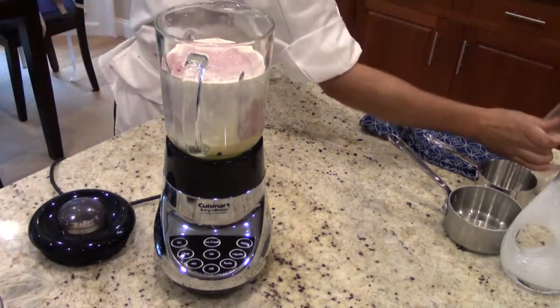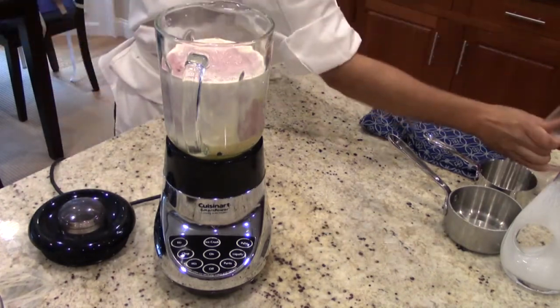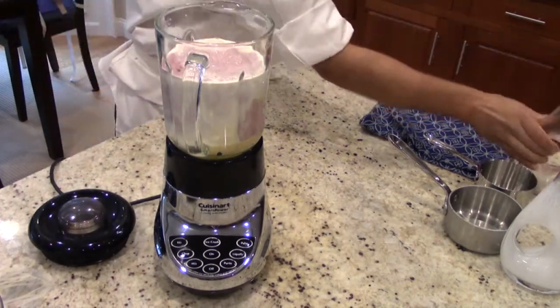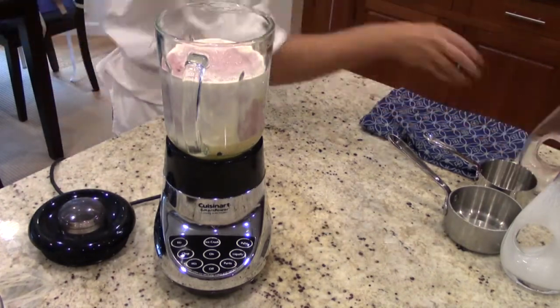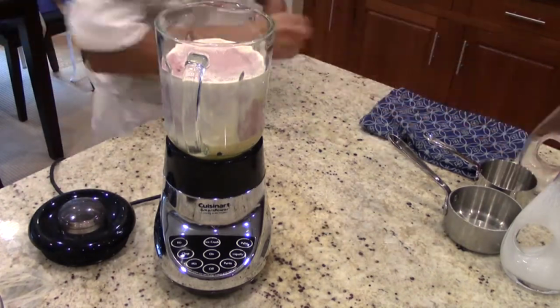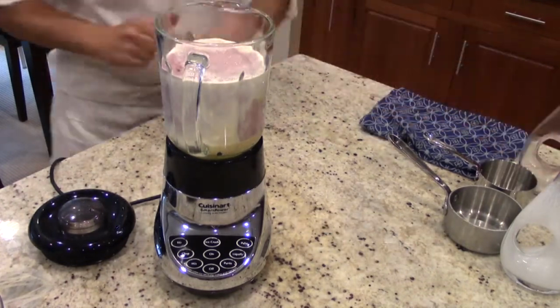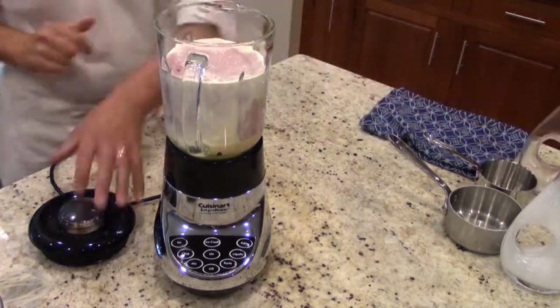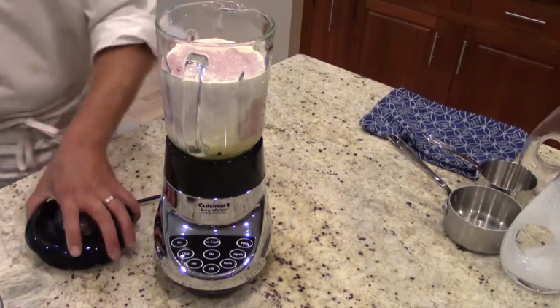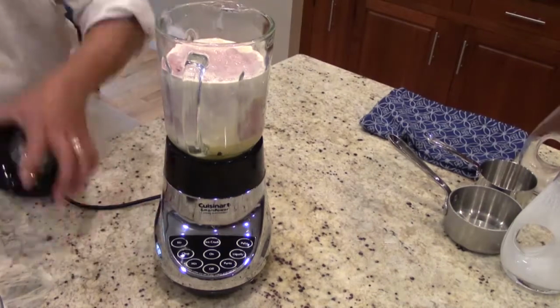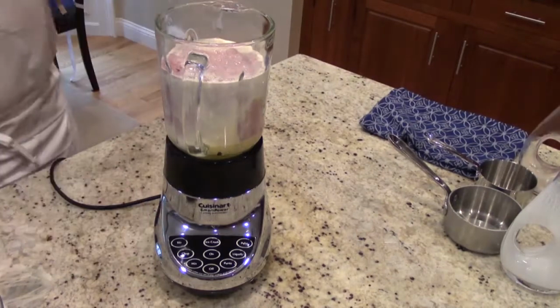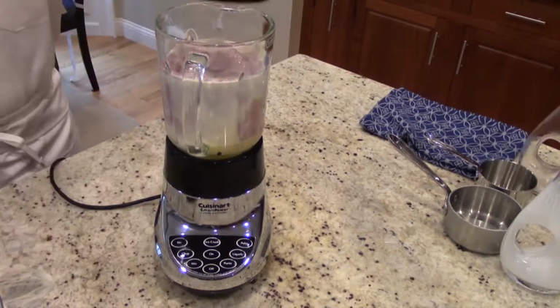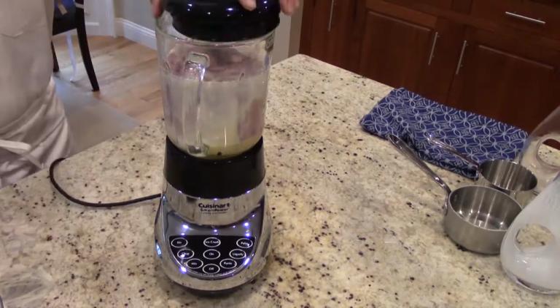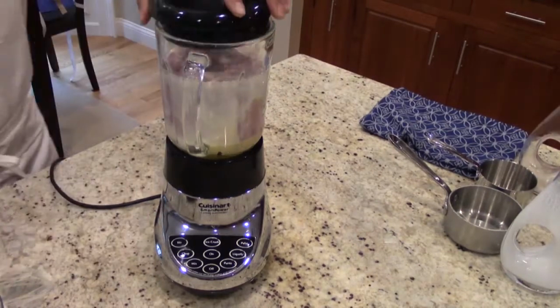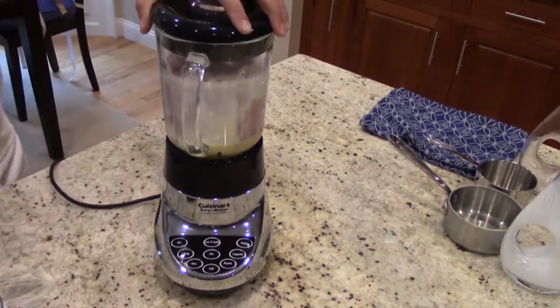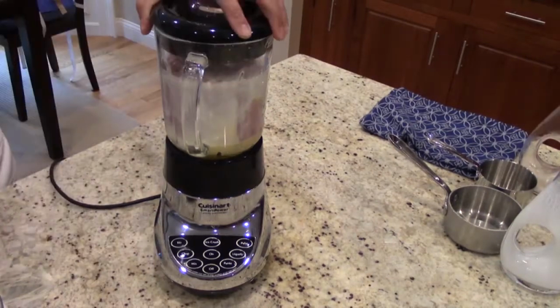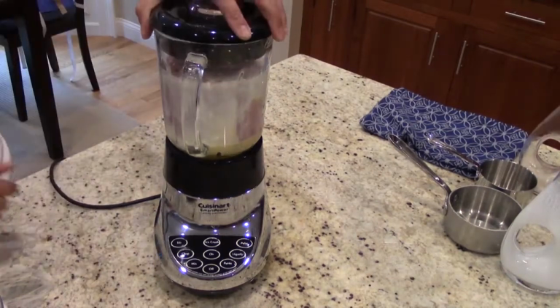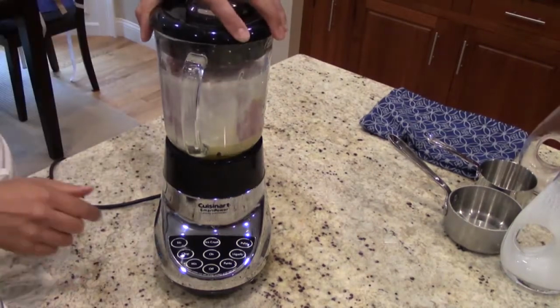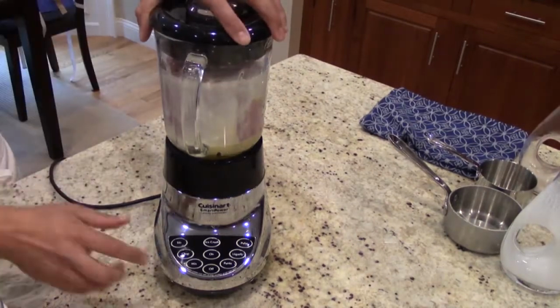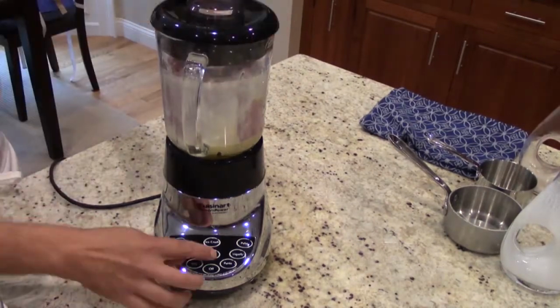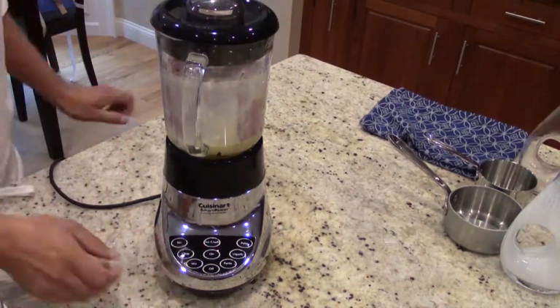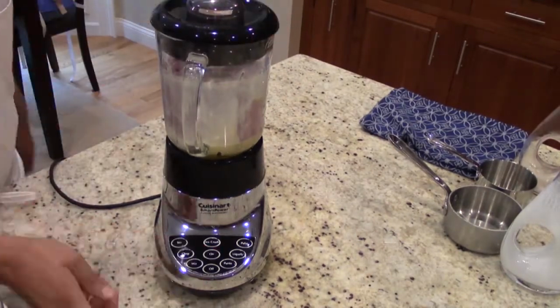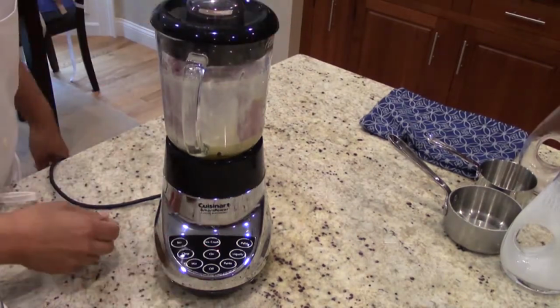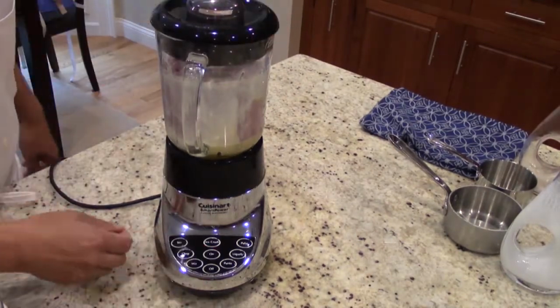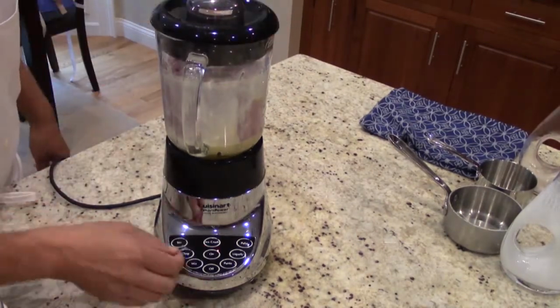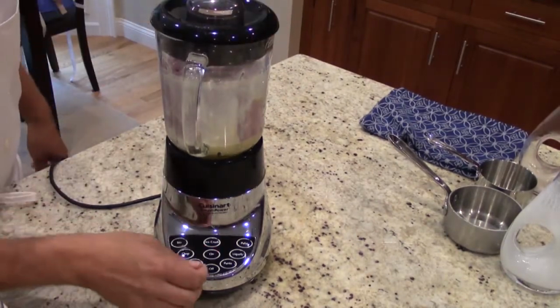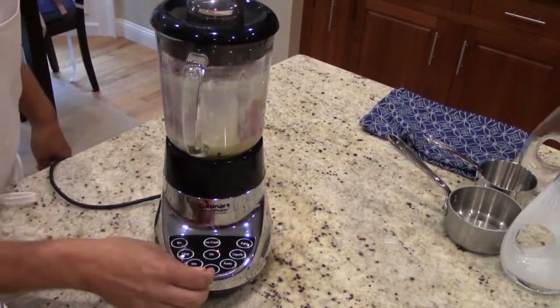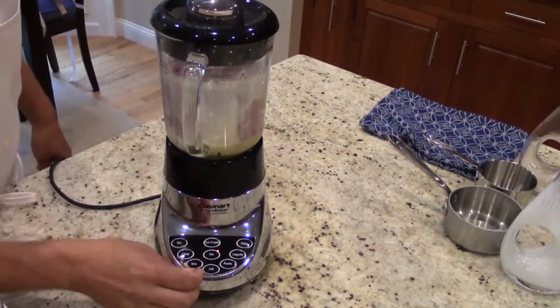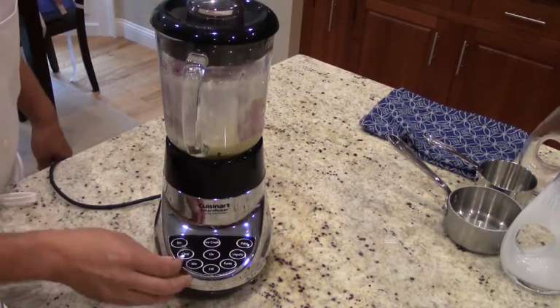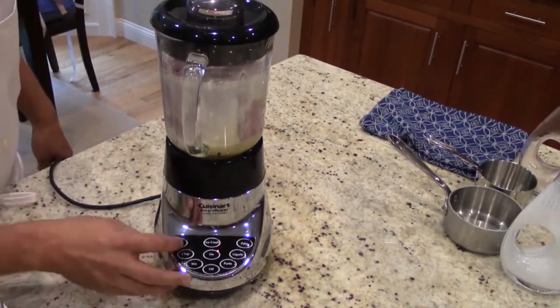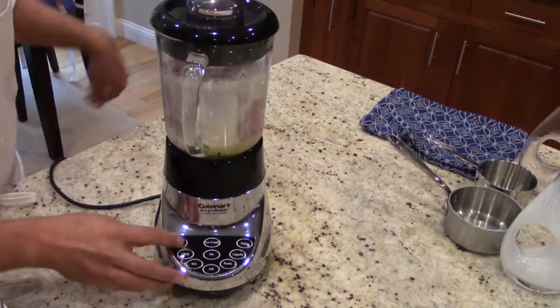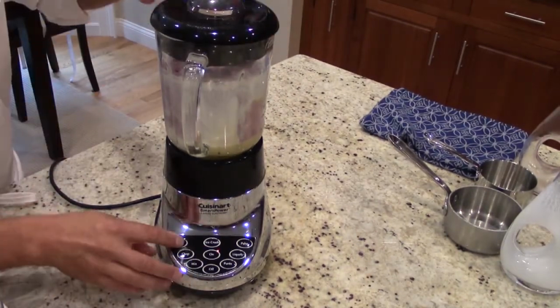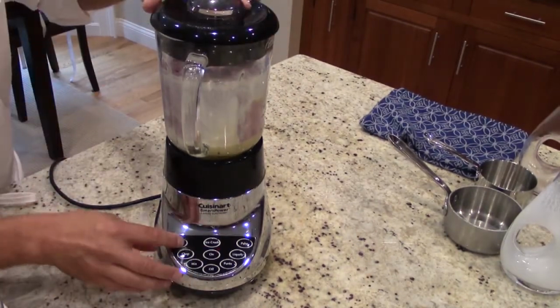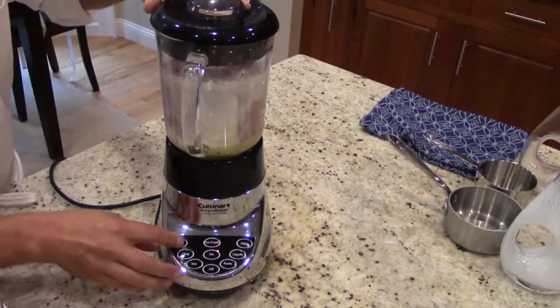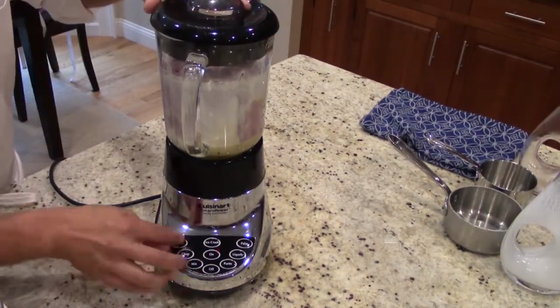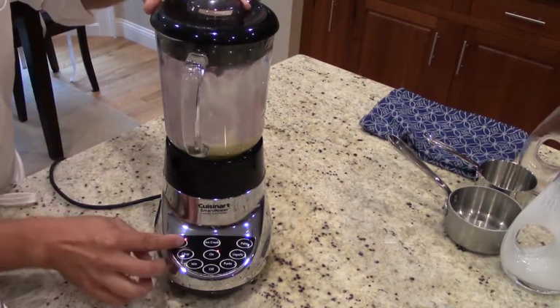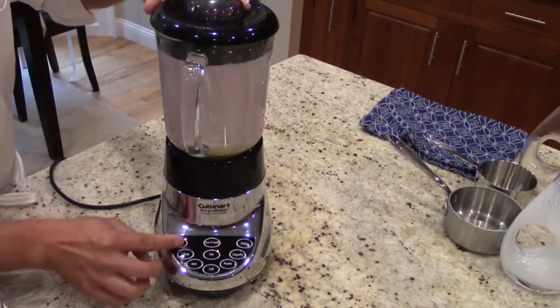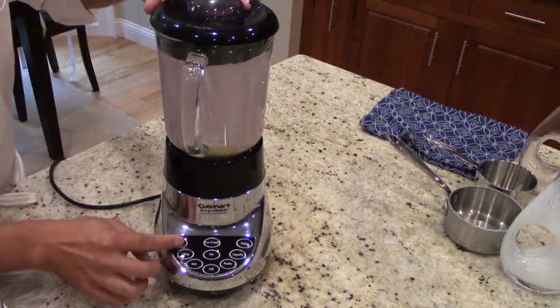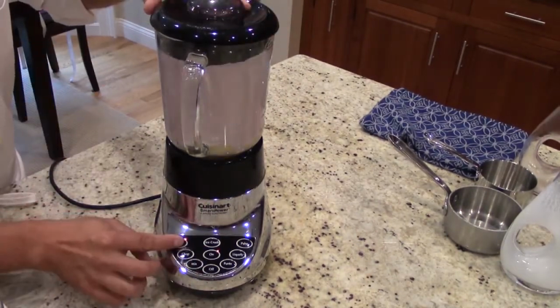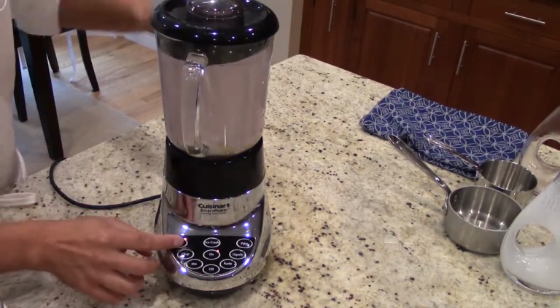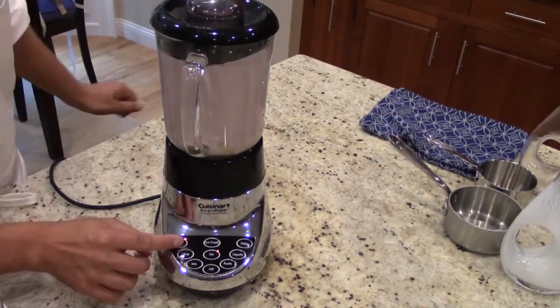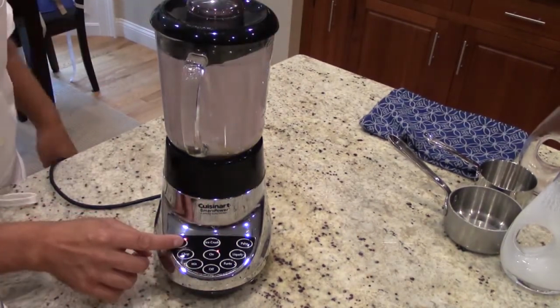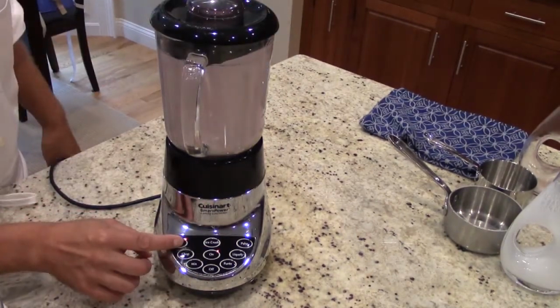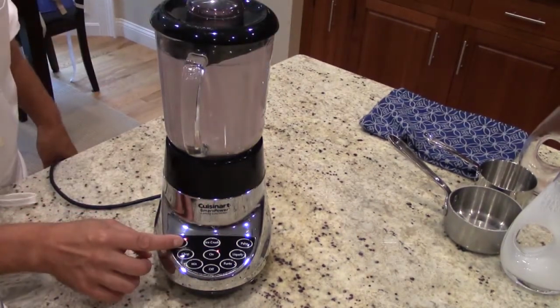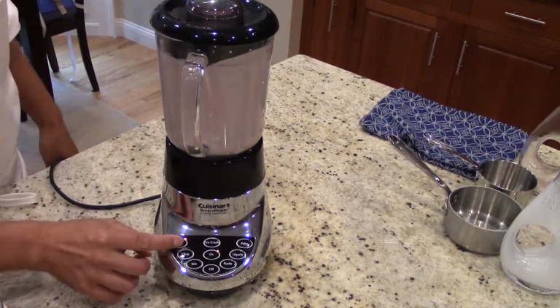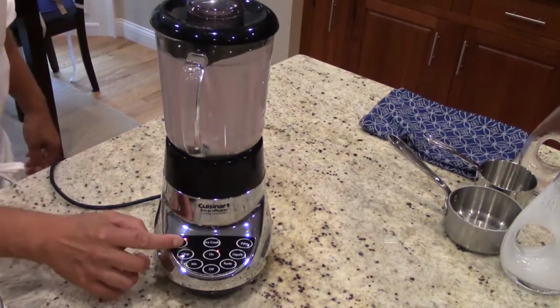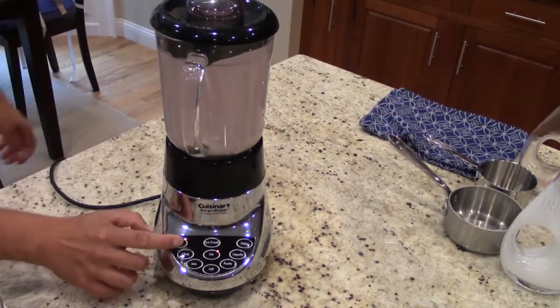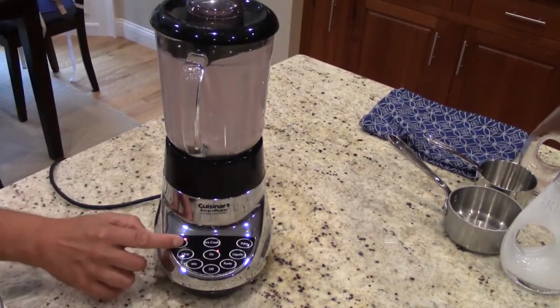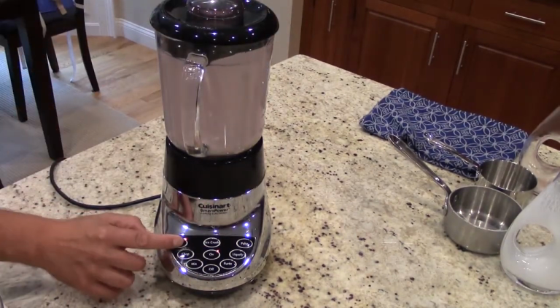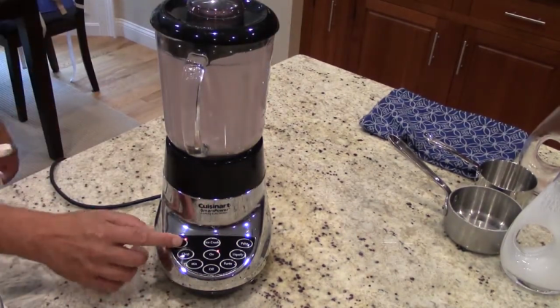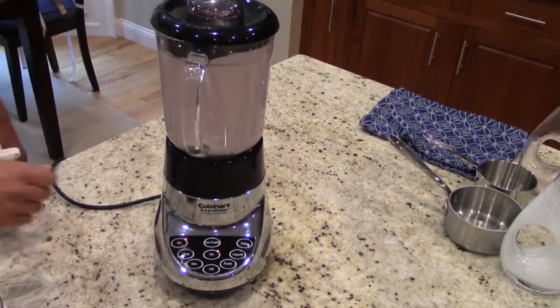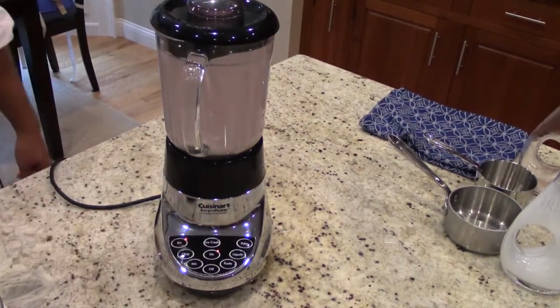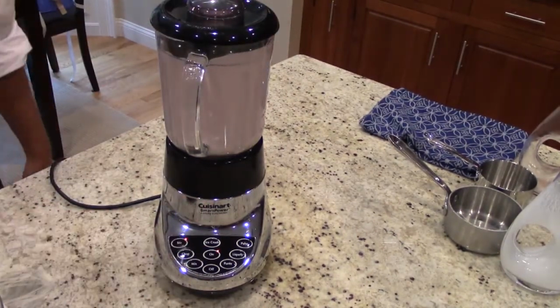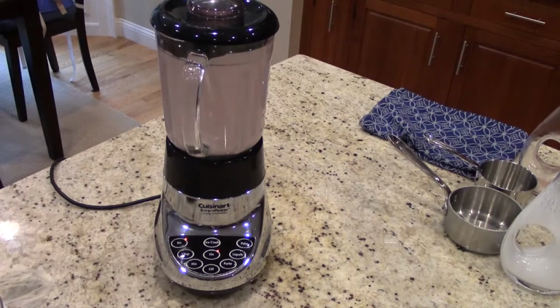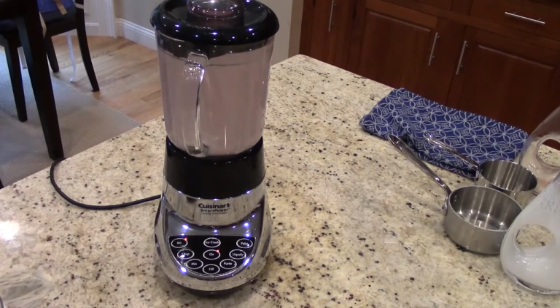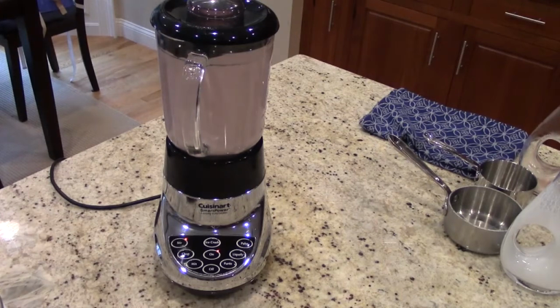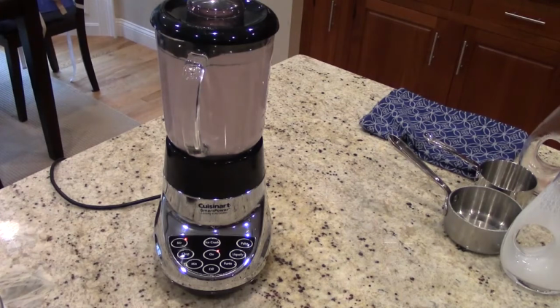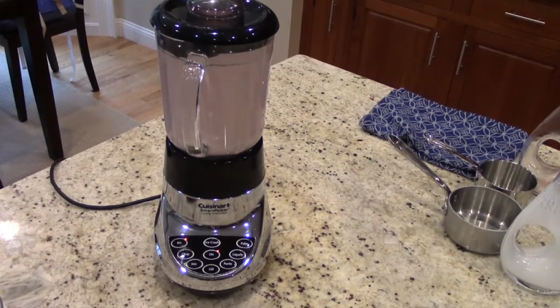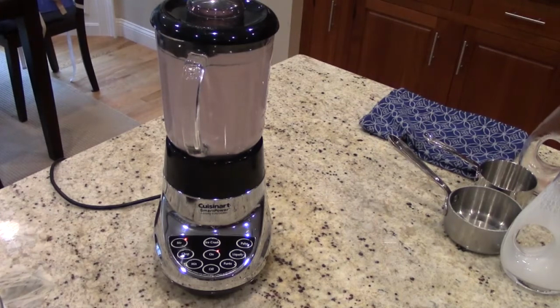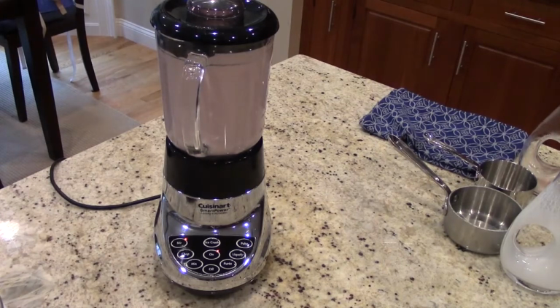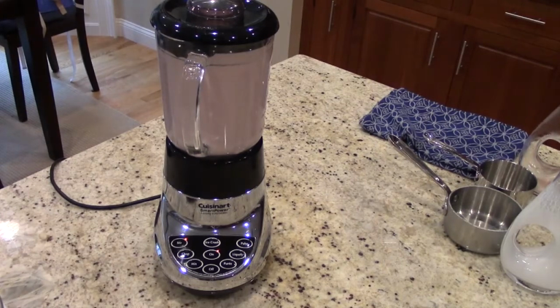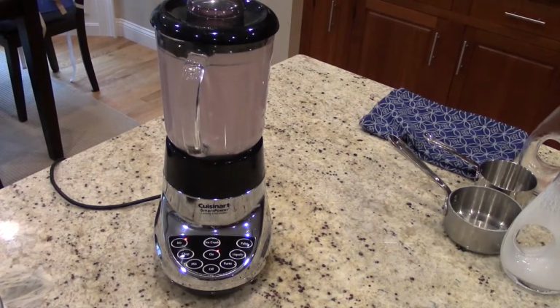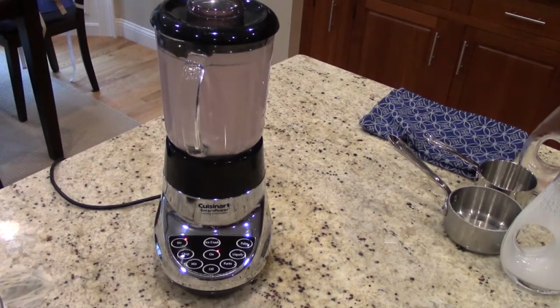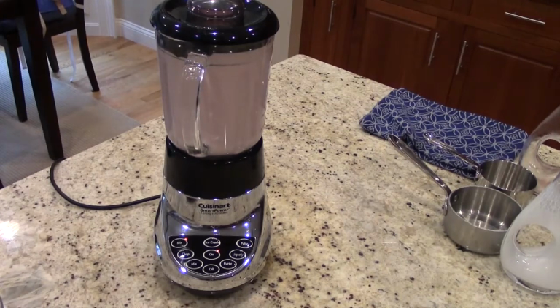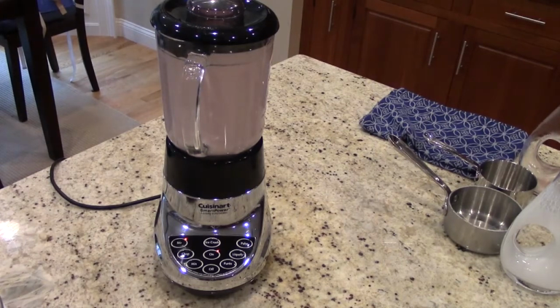Then we're going to blend this mixture together. Now, if you do not have a blender, just use a bowl and mix it by hand with a whisk.